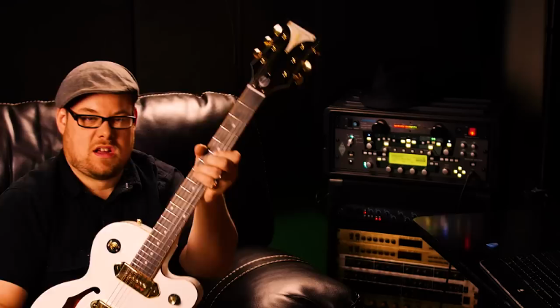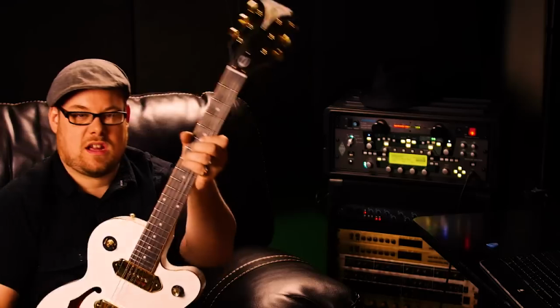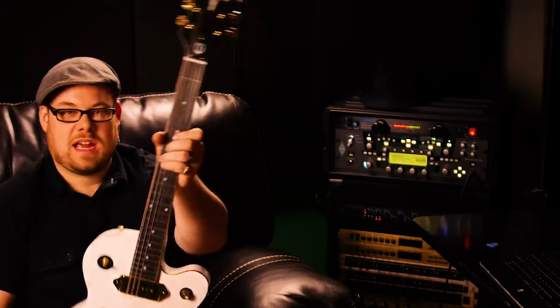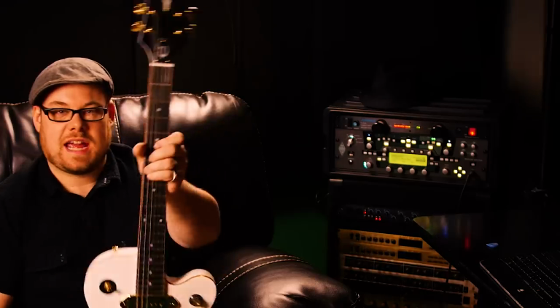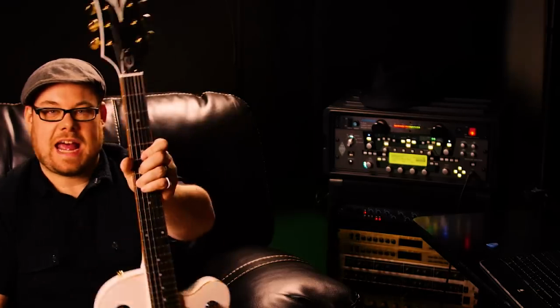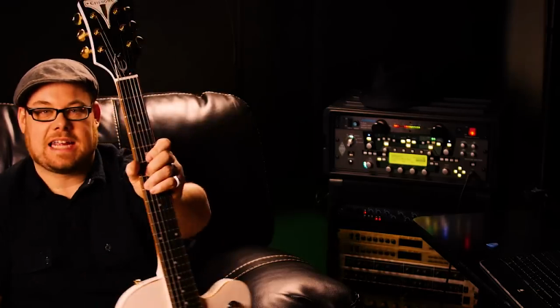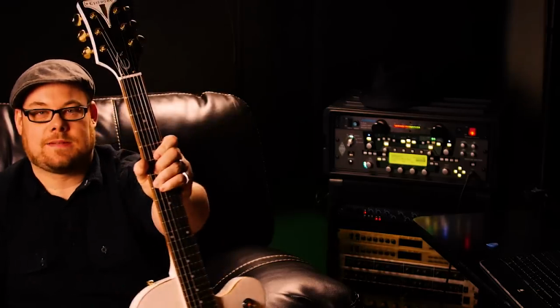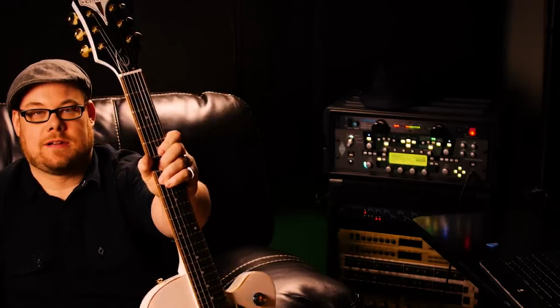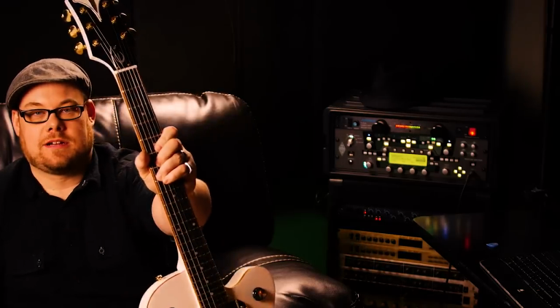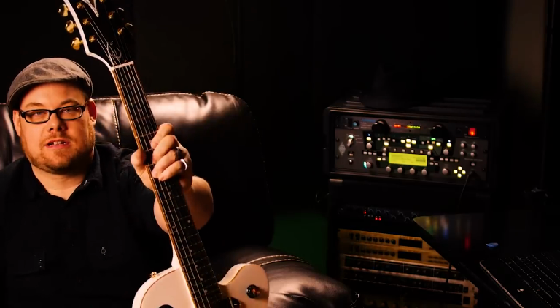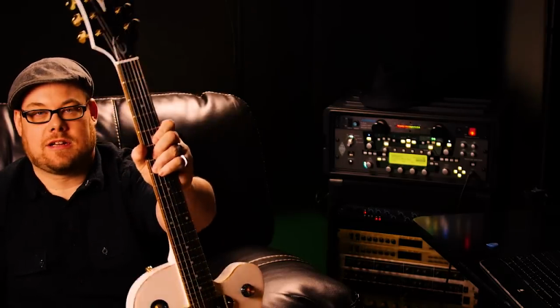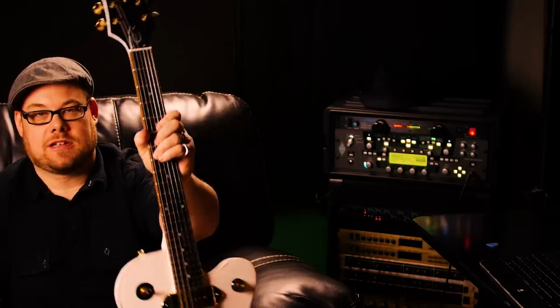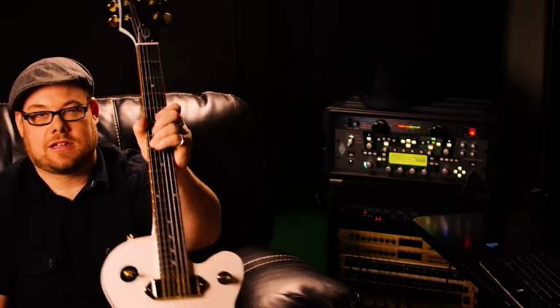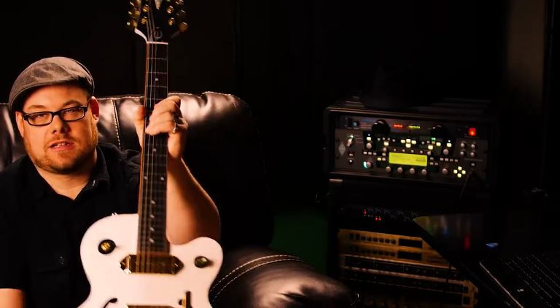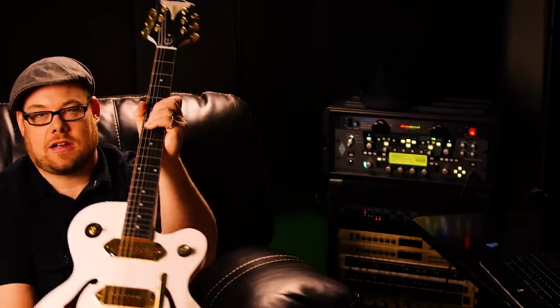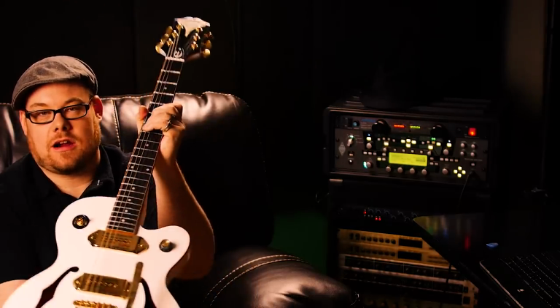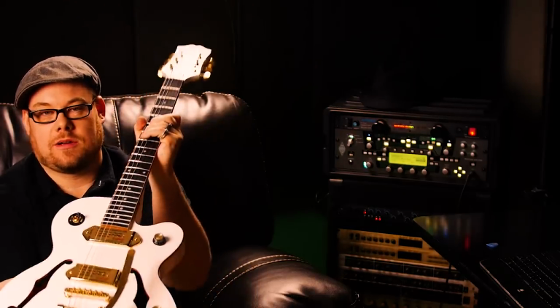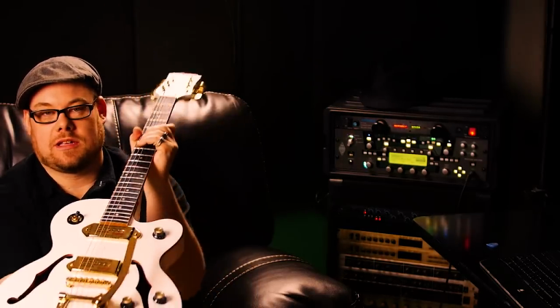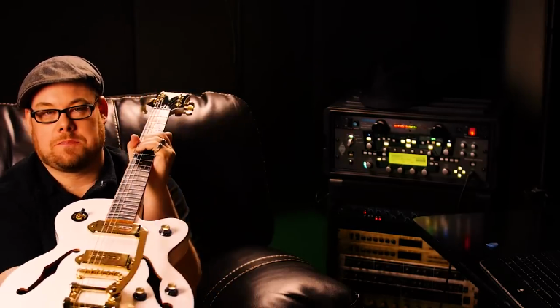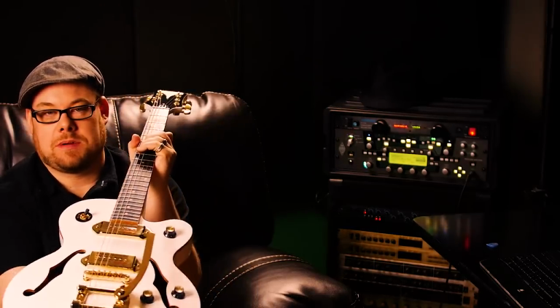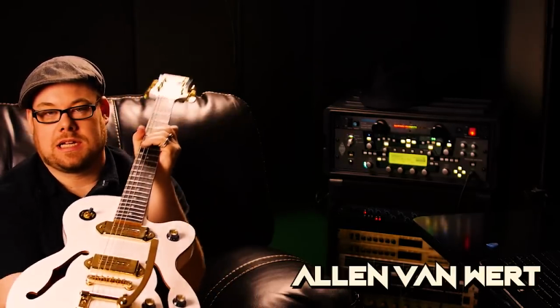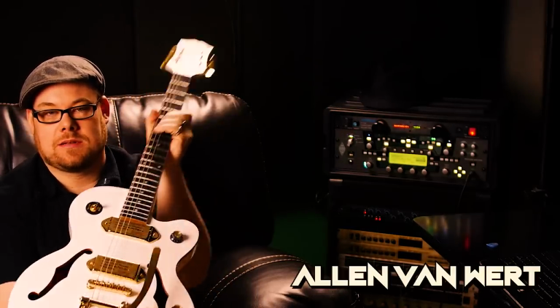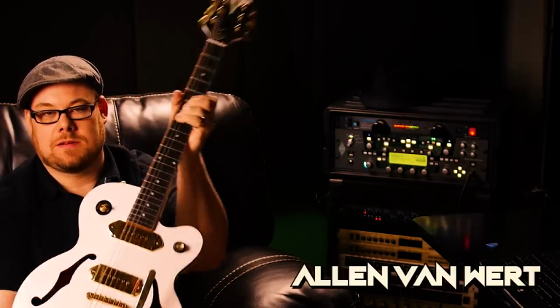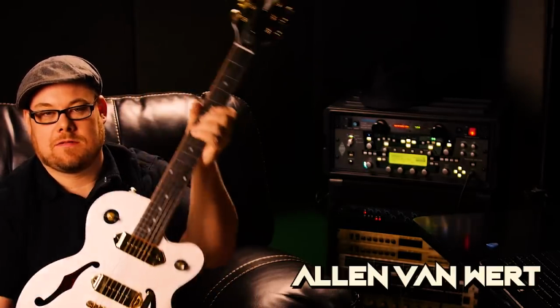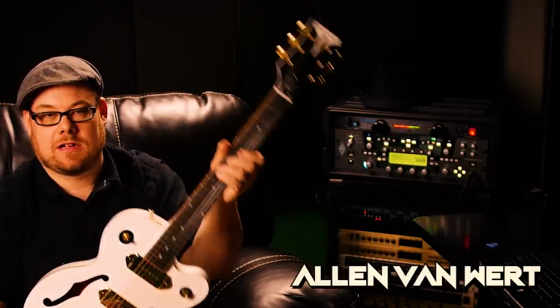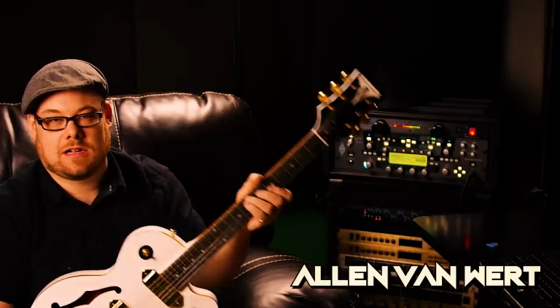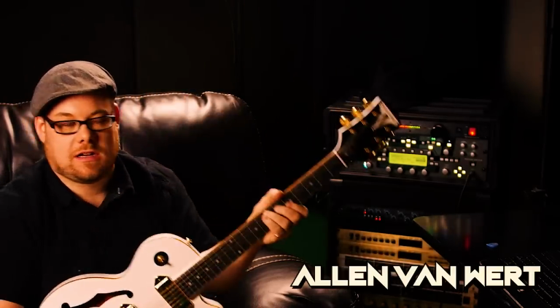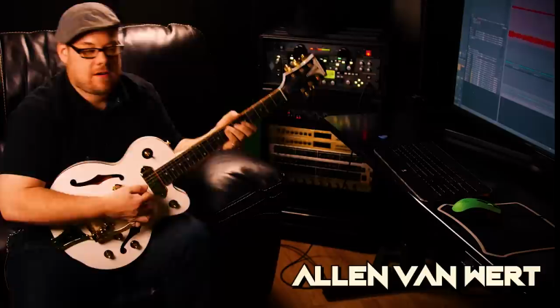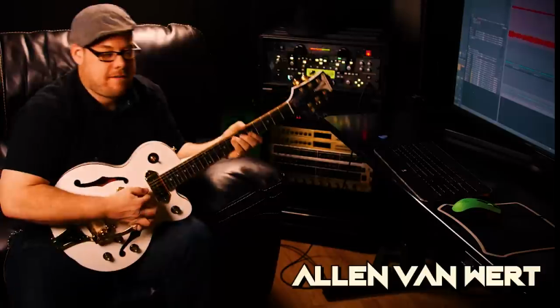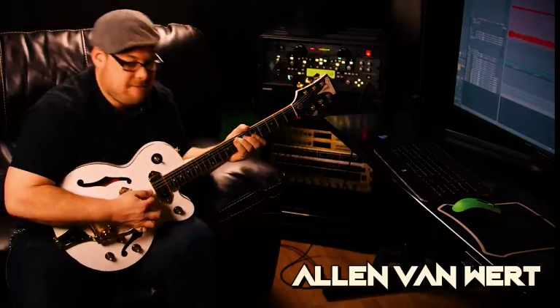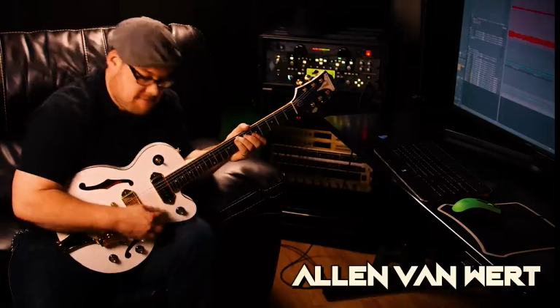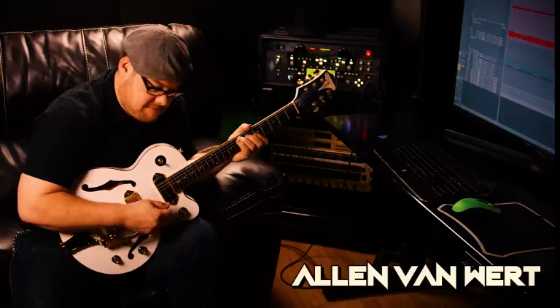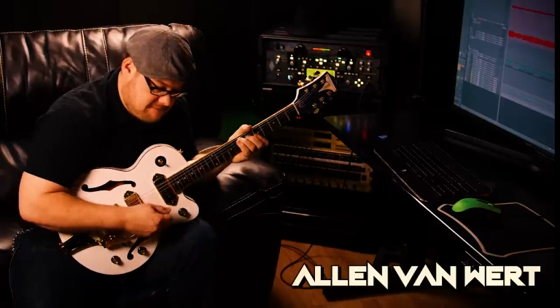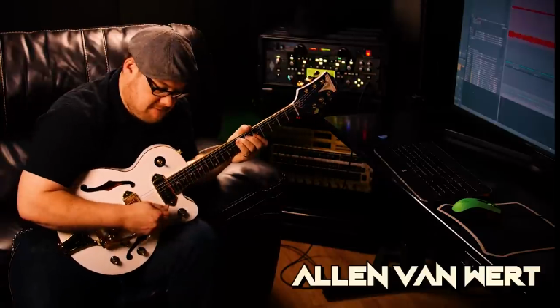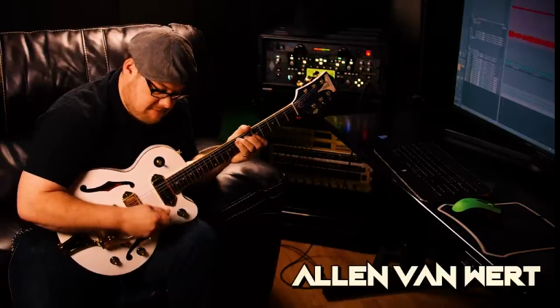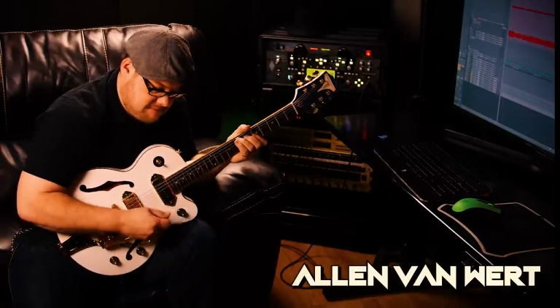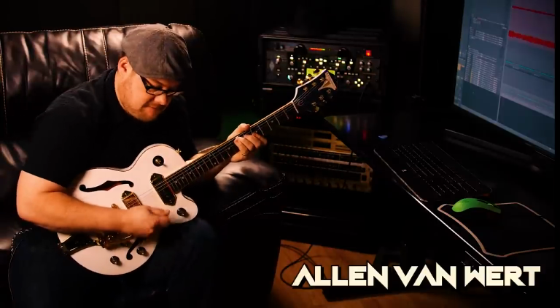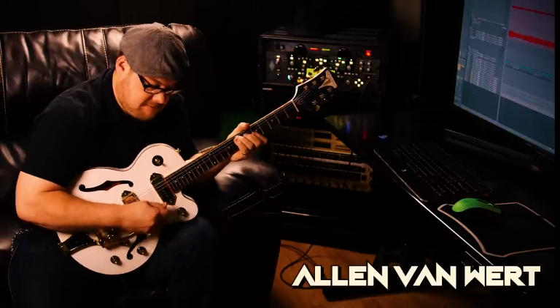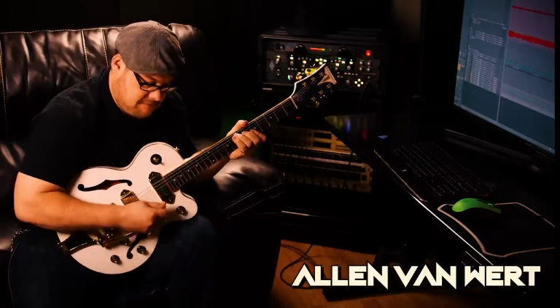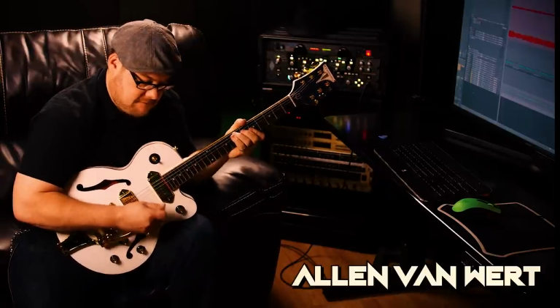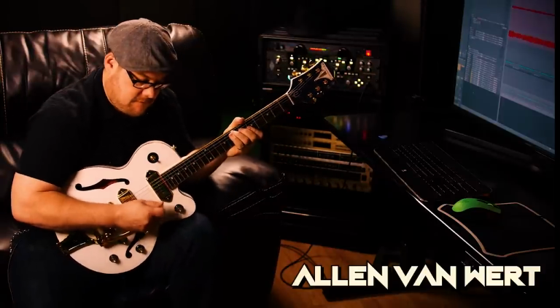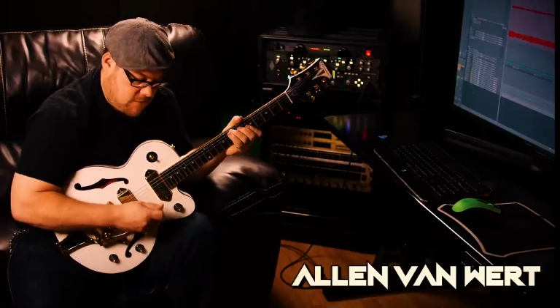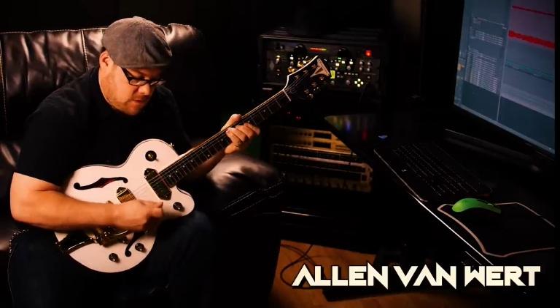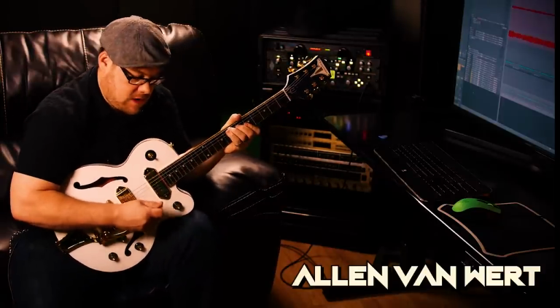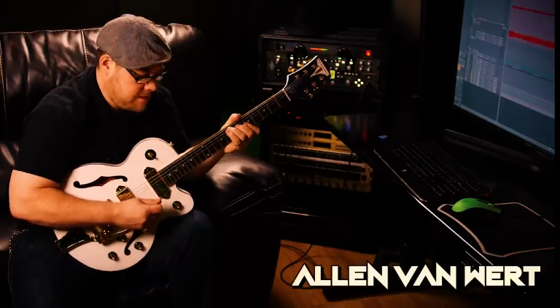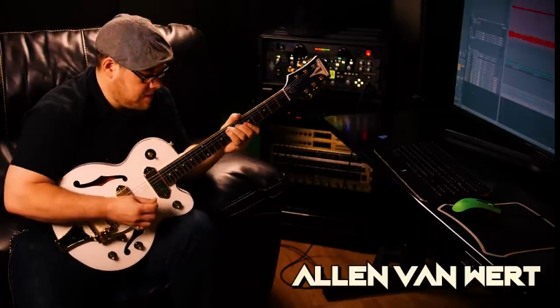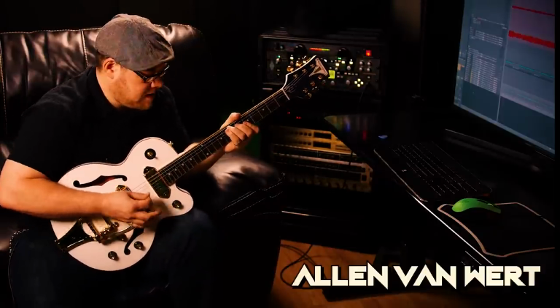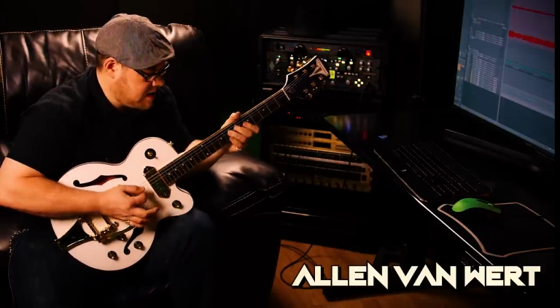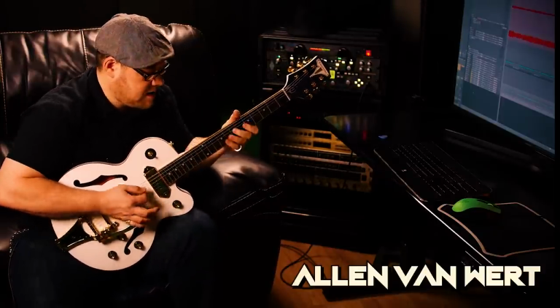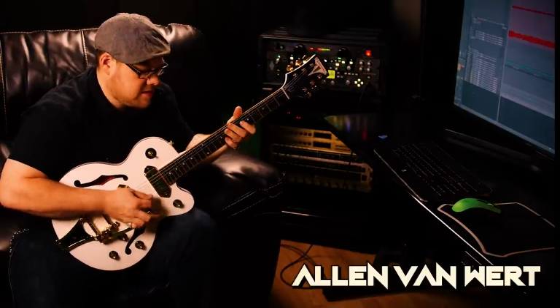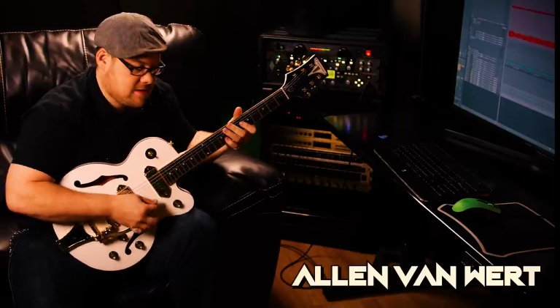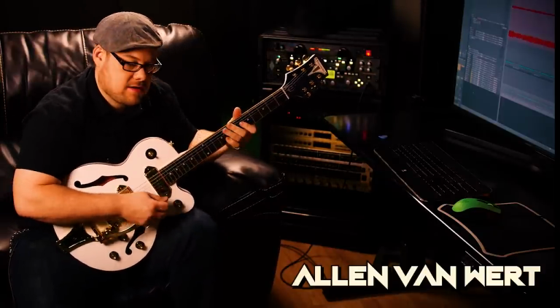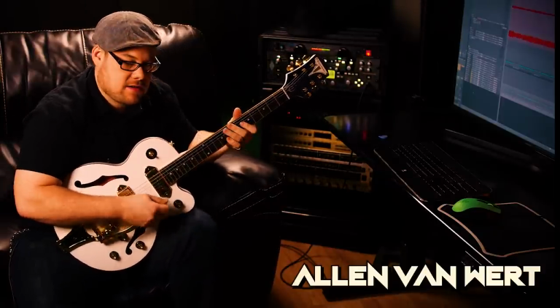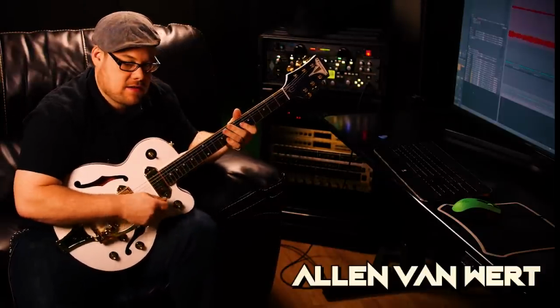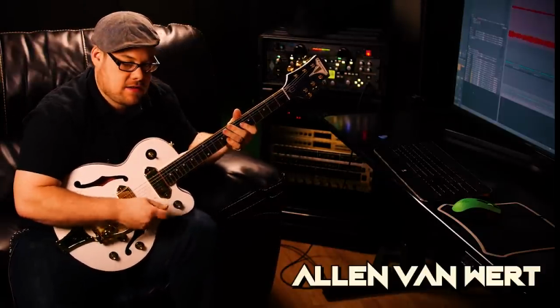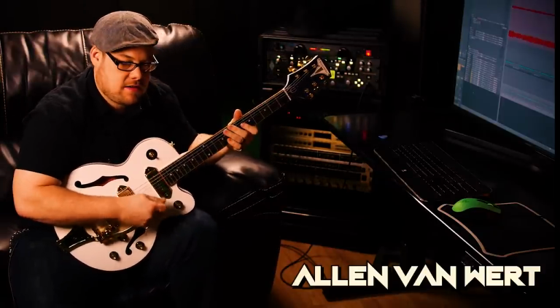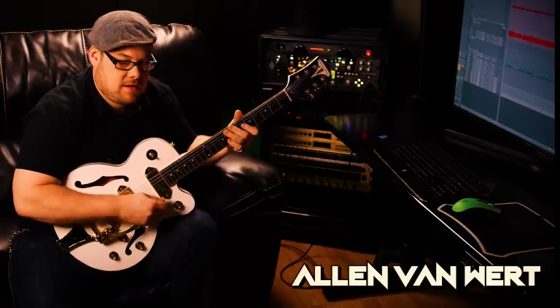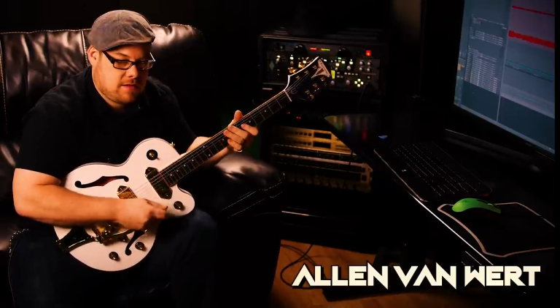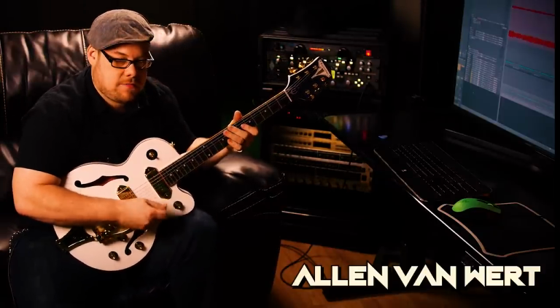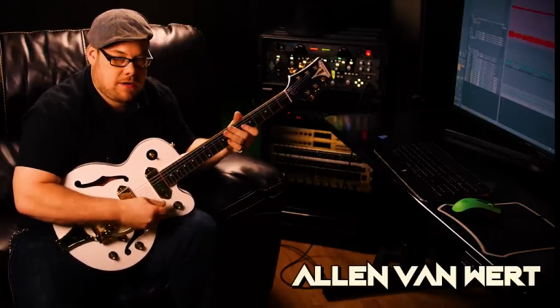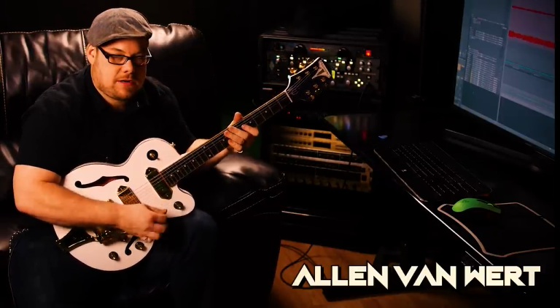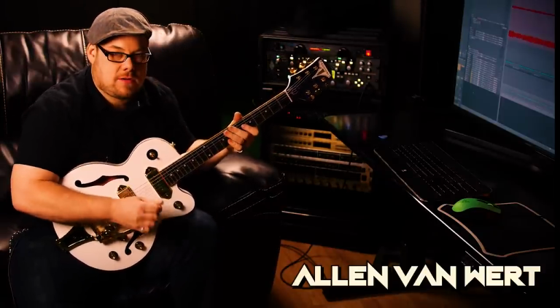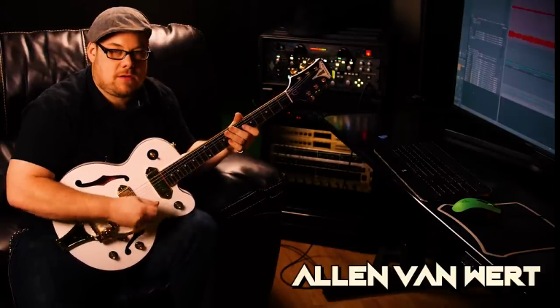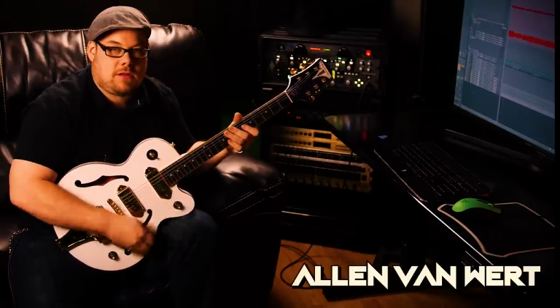I'm here to show you this guitar with this Bigsby rig here — whammy bar. Pretty cool.